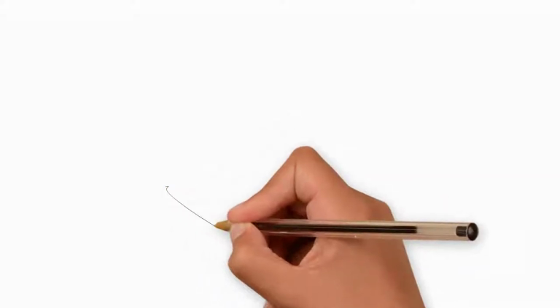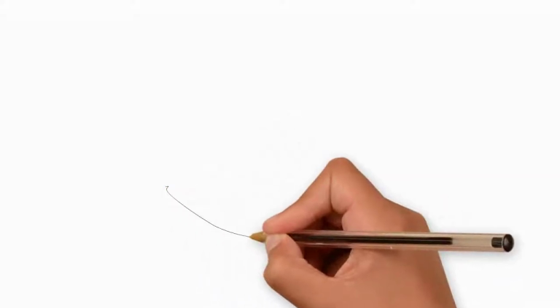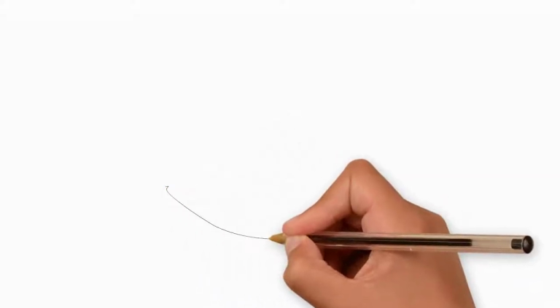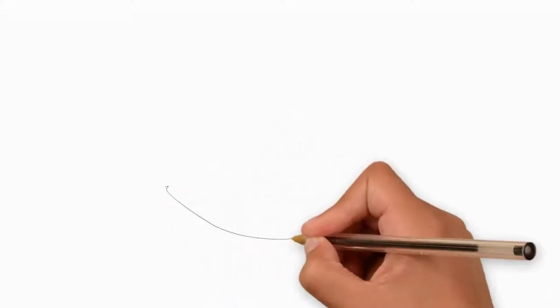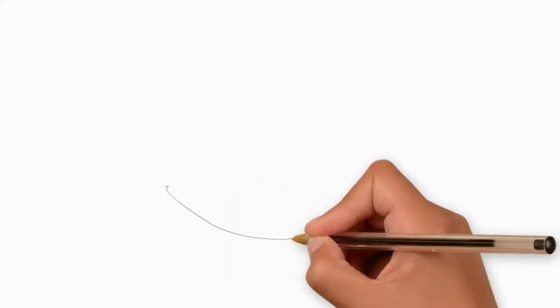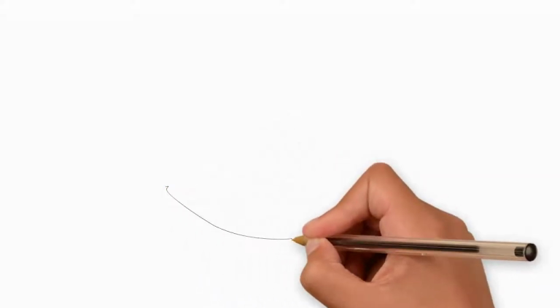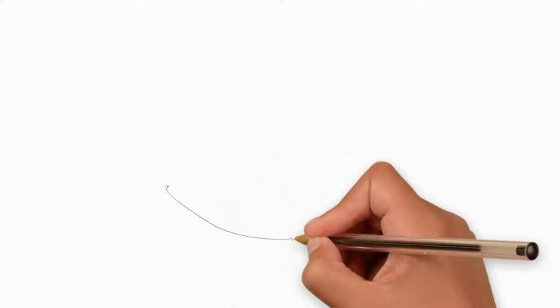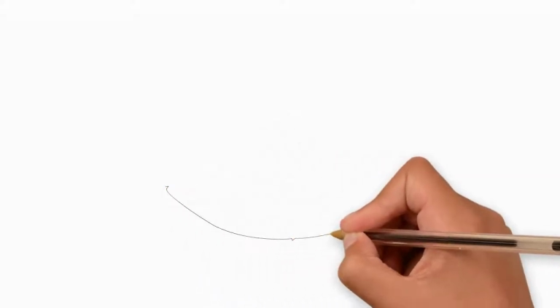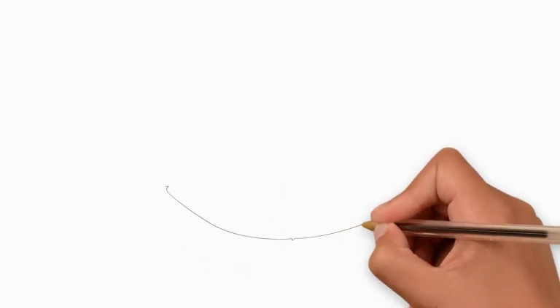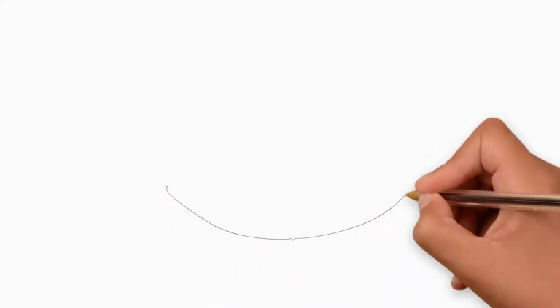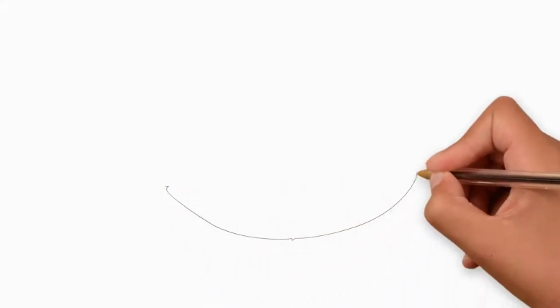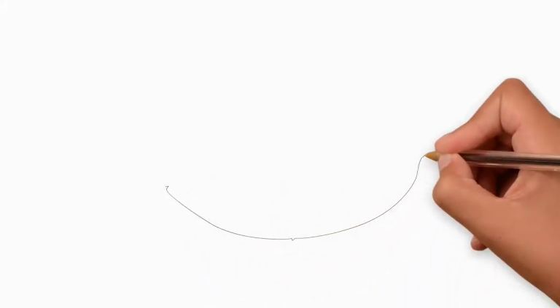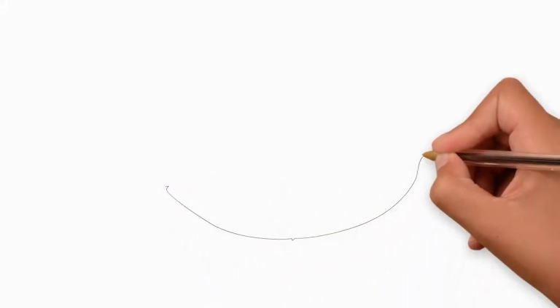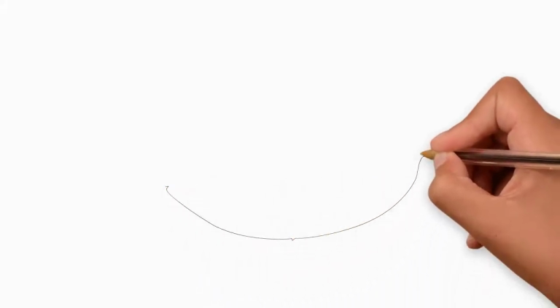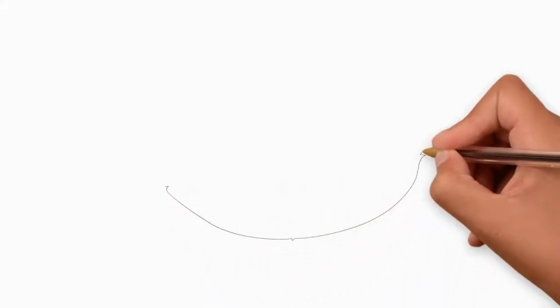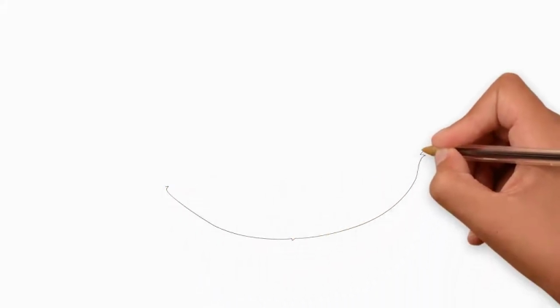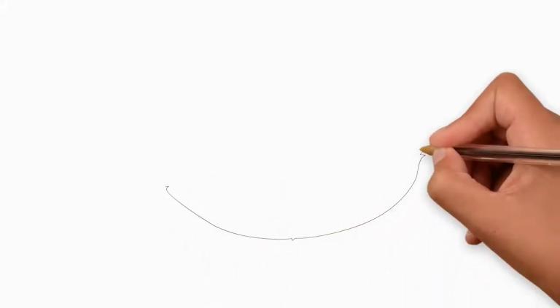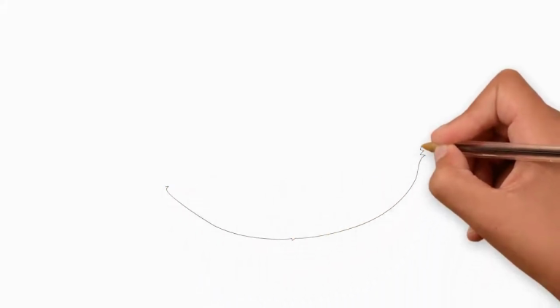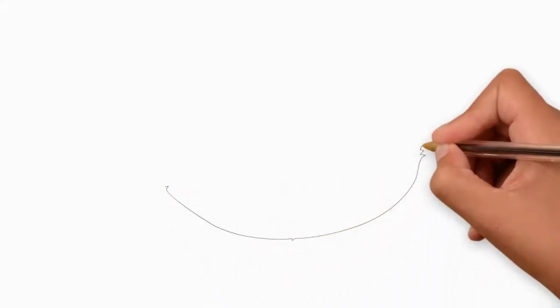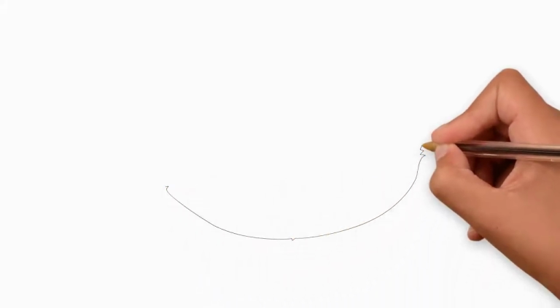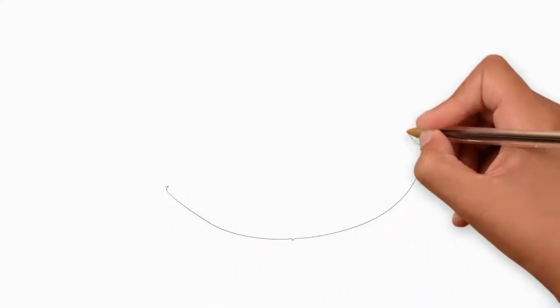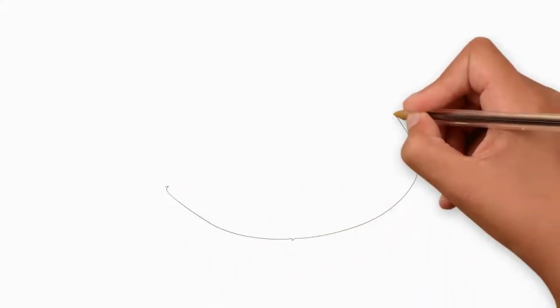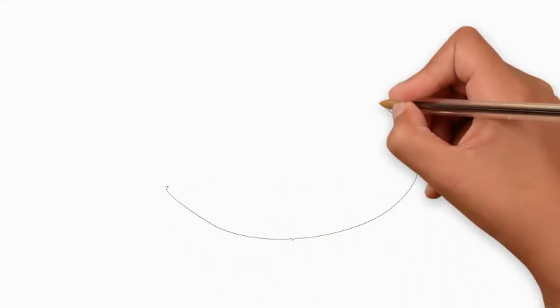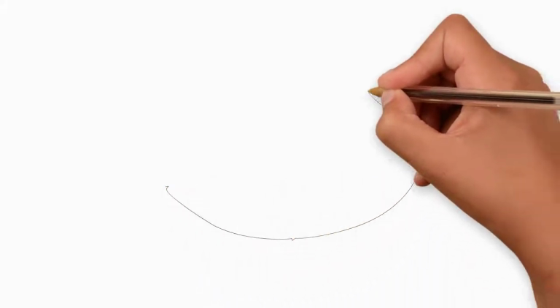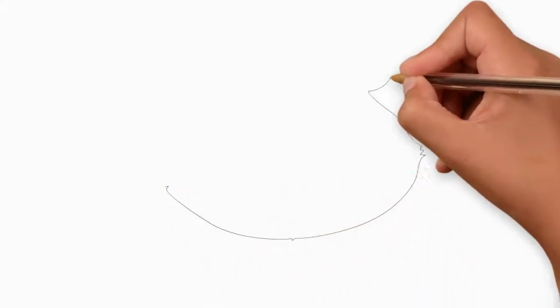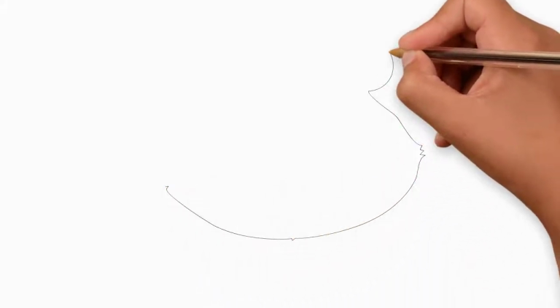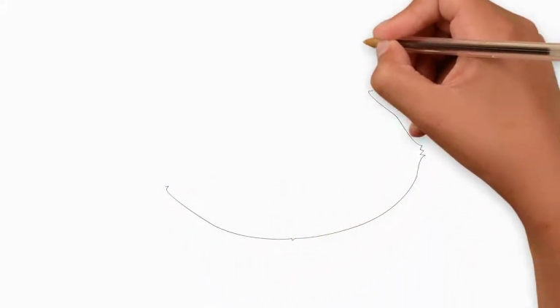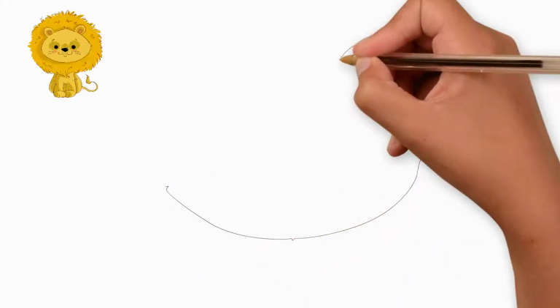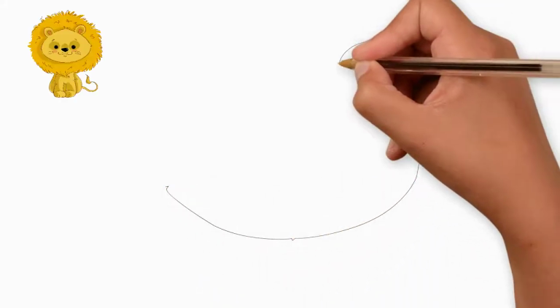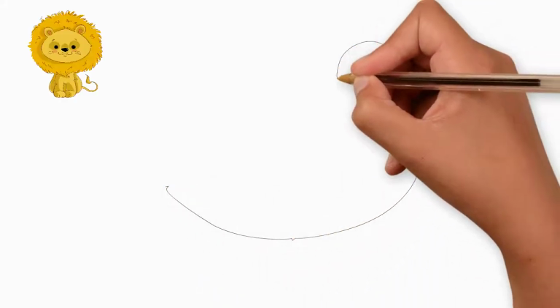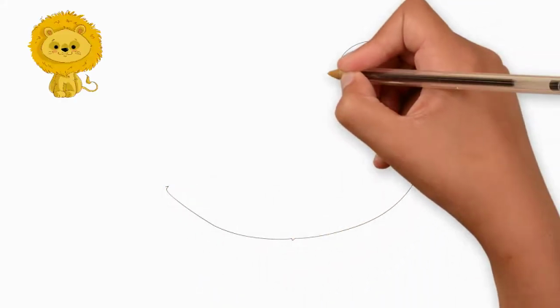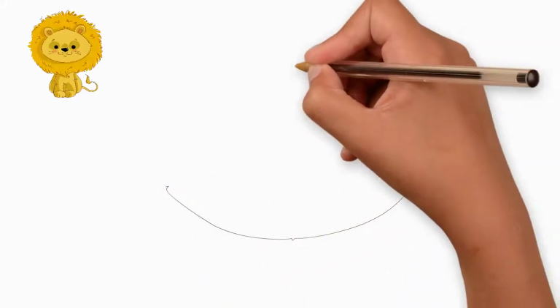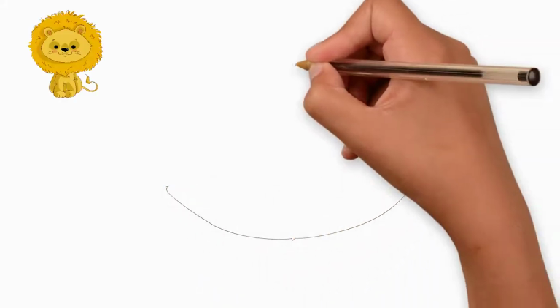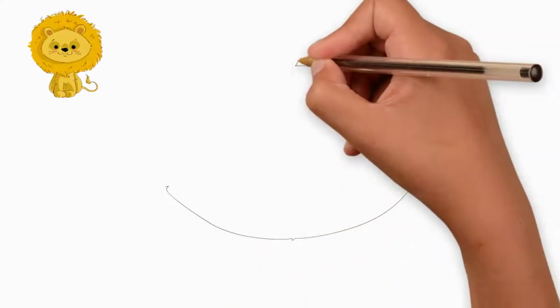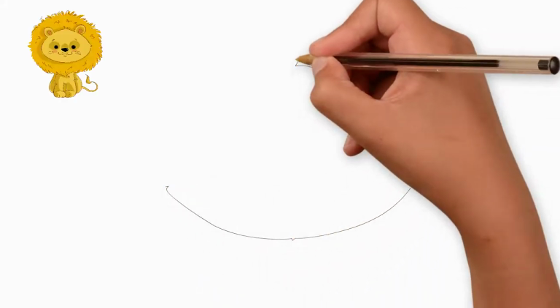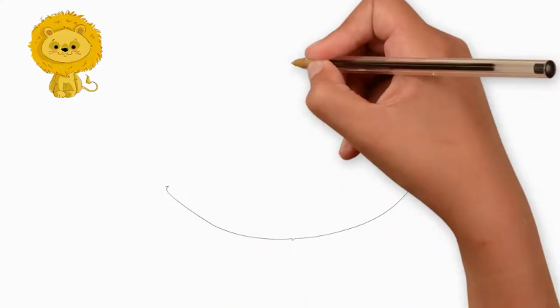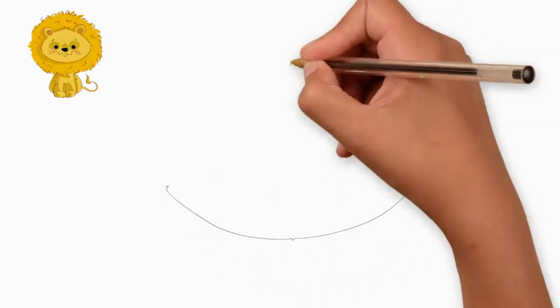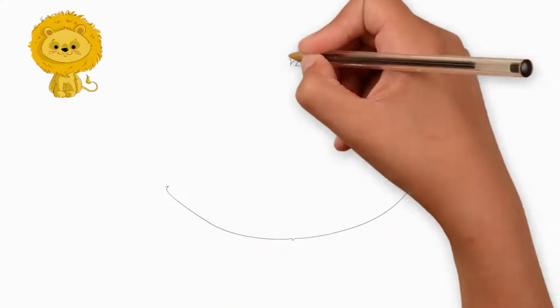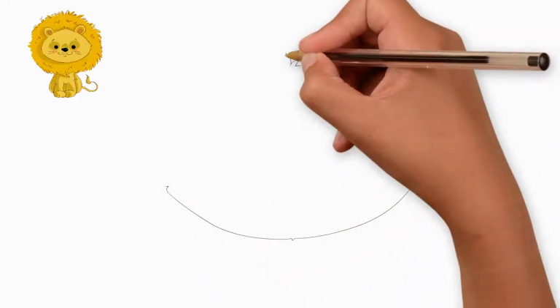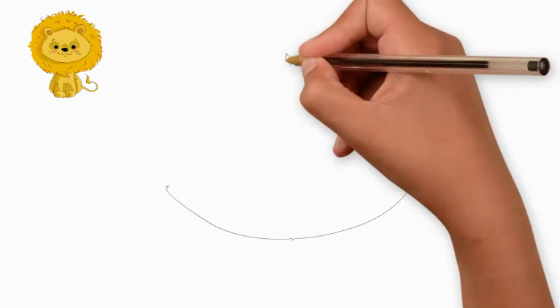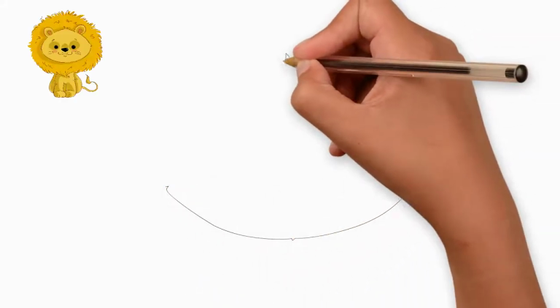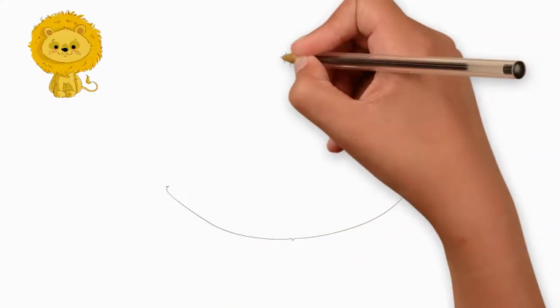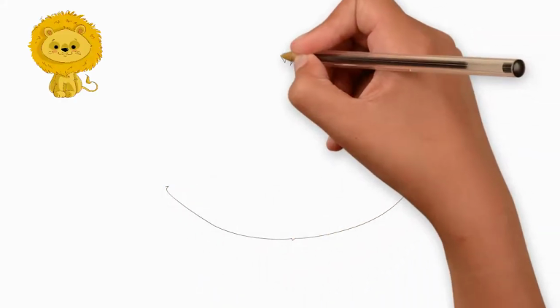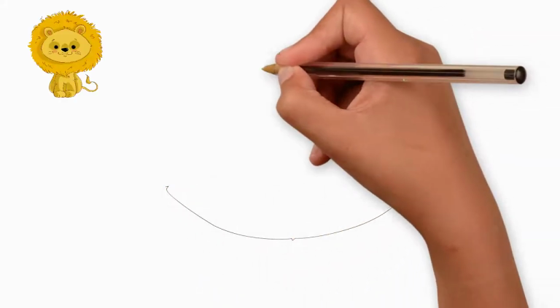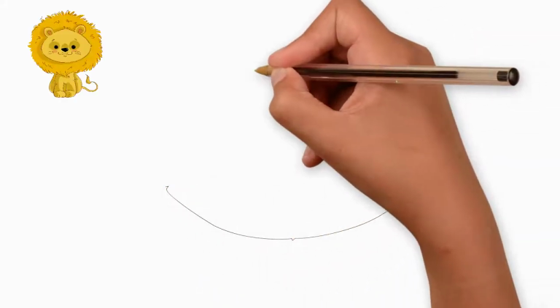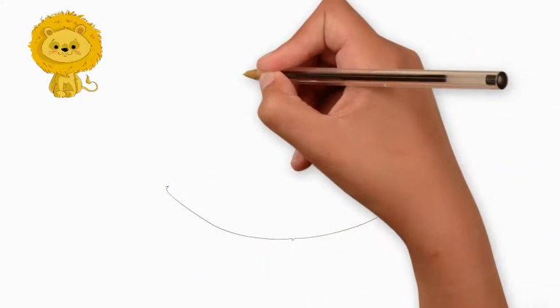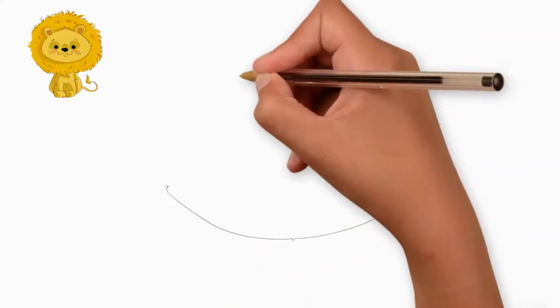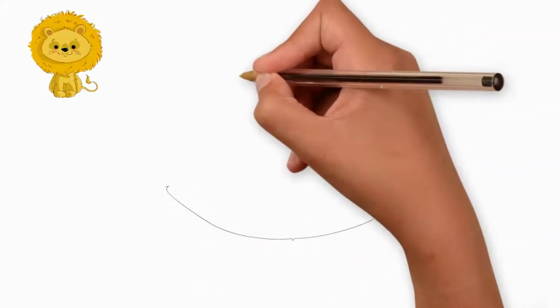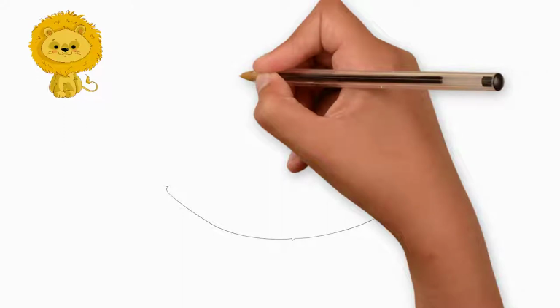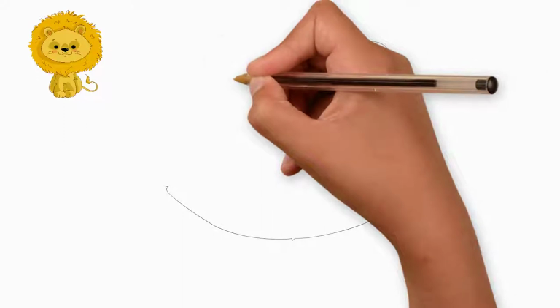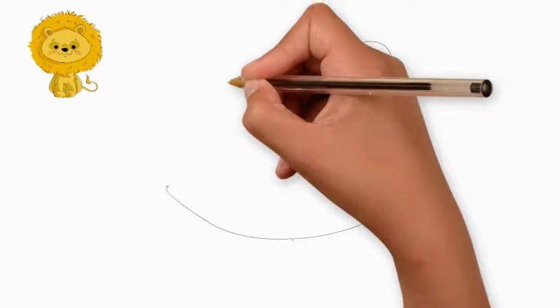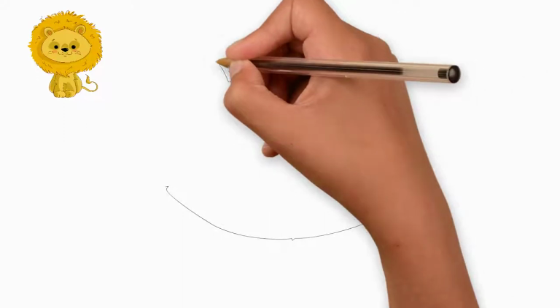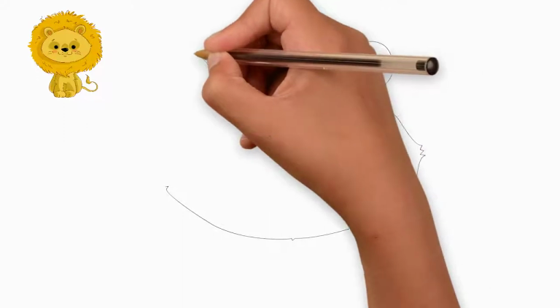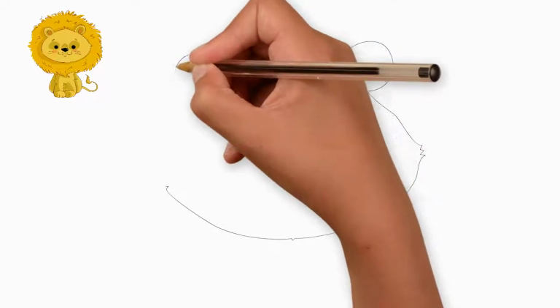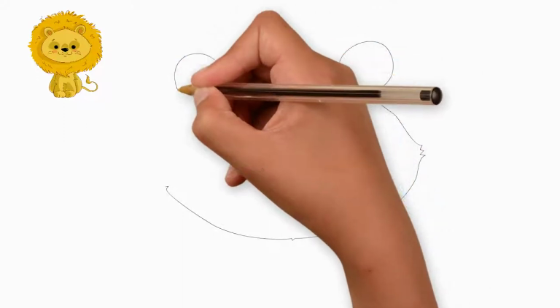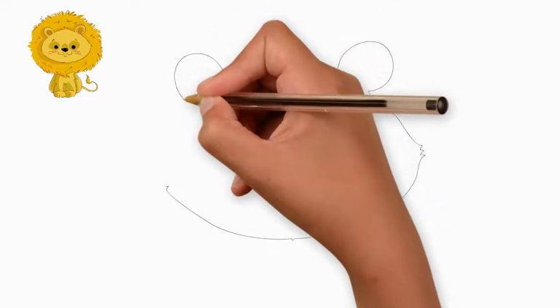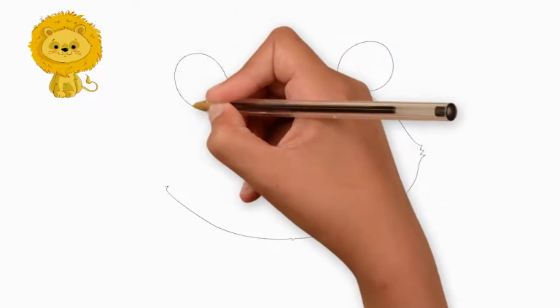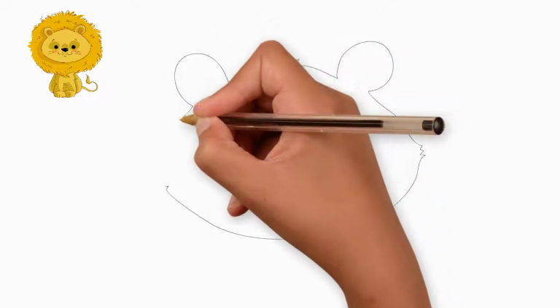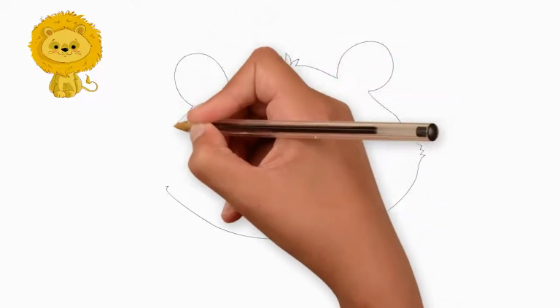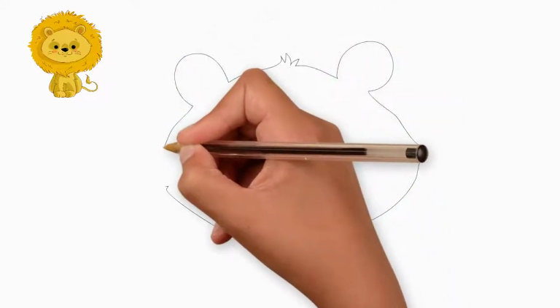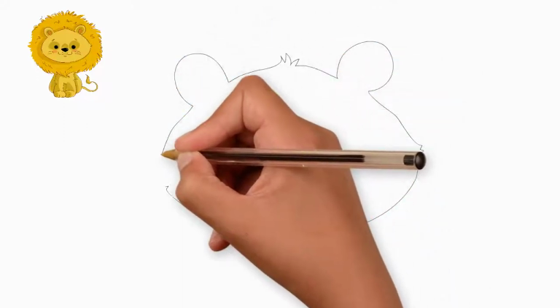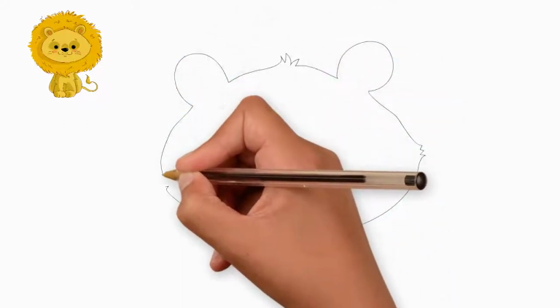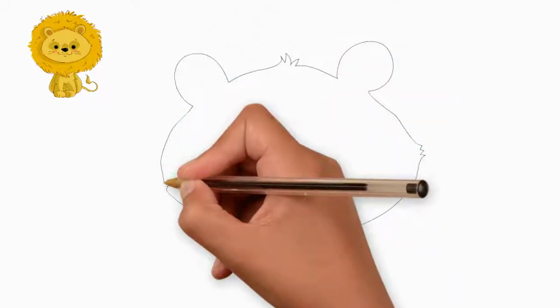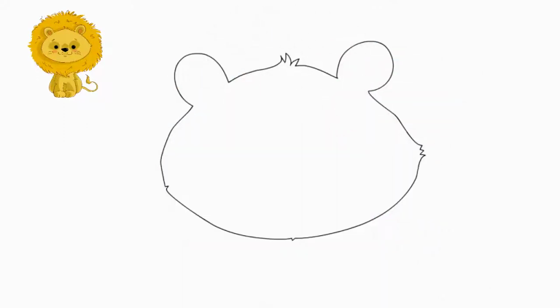How to draw a beautiful lion. Today we will look at how to draw a lion and learn to draw a lion step by step.